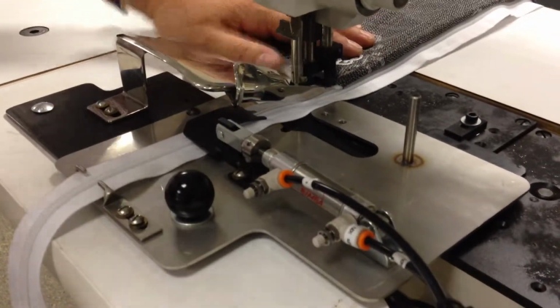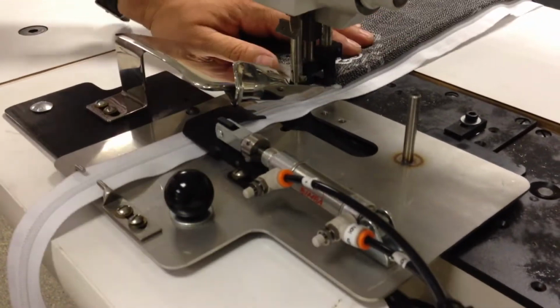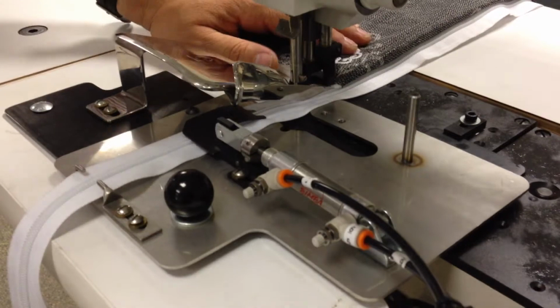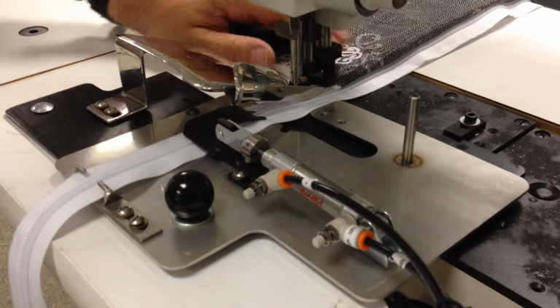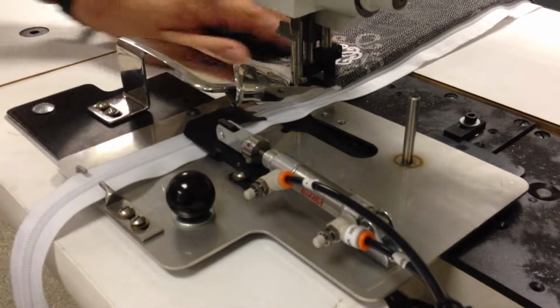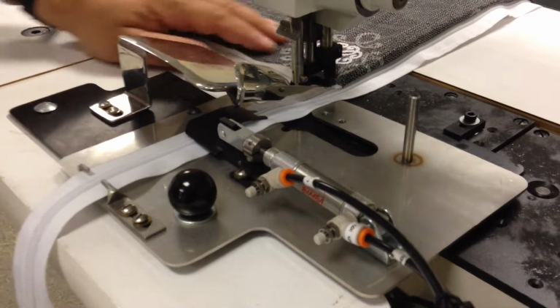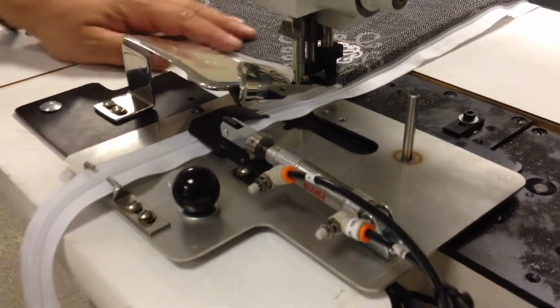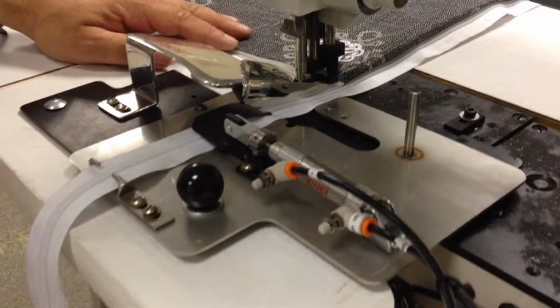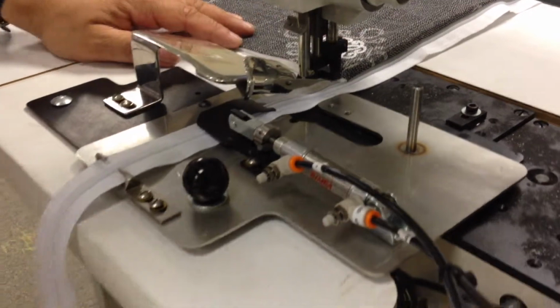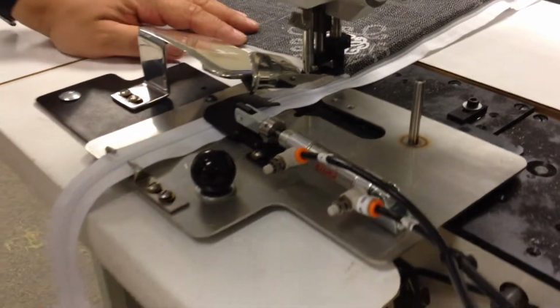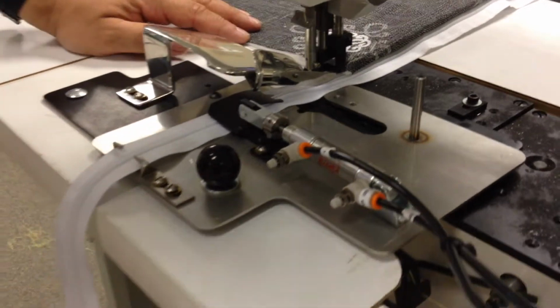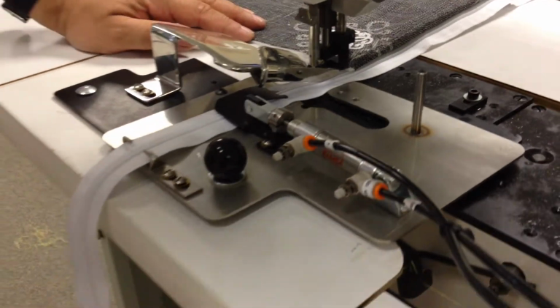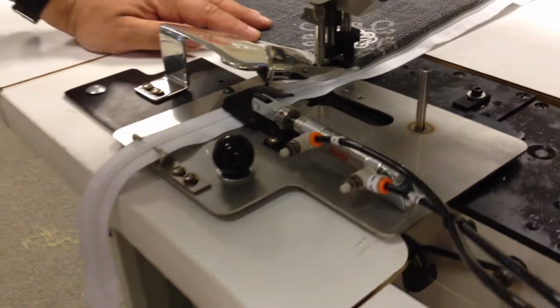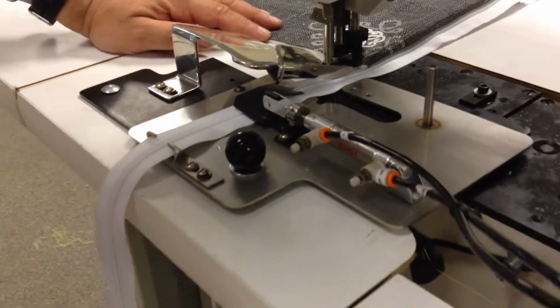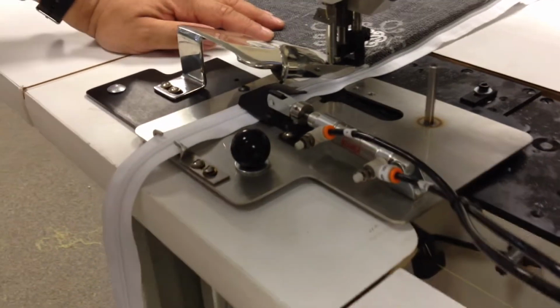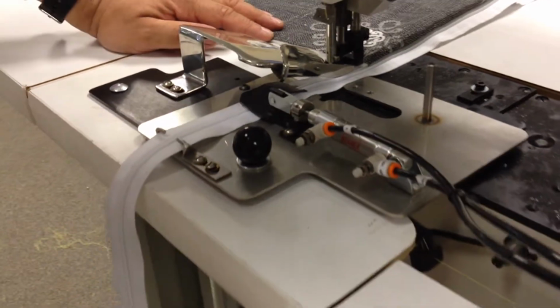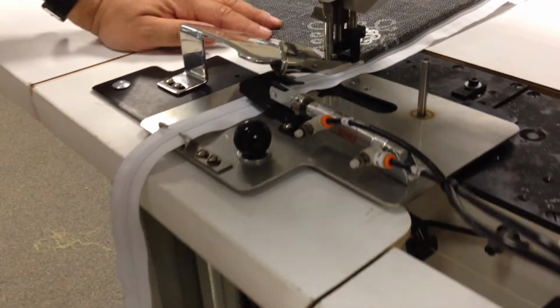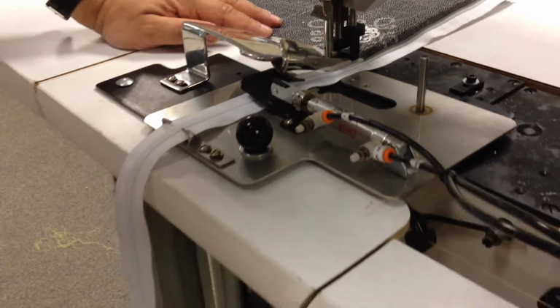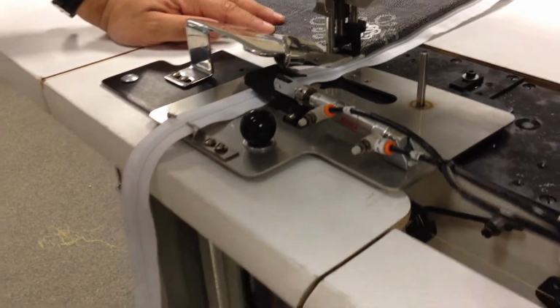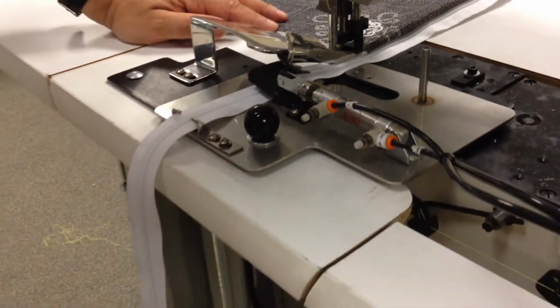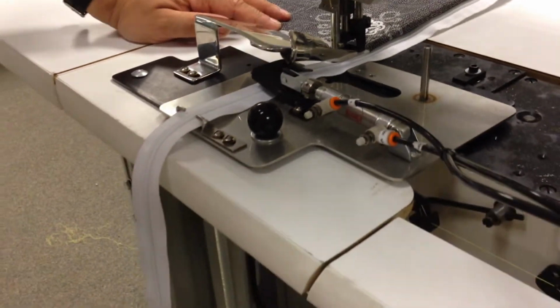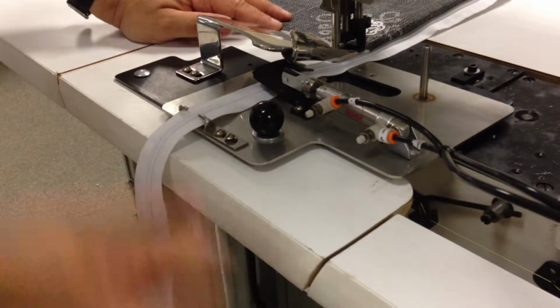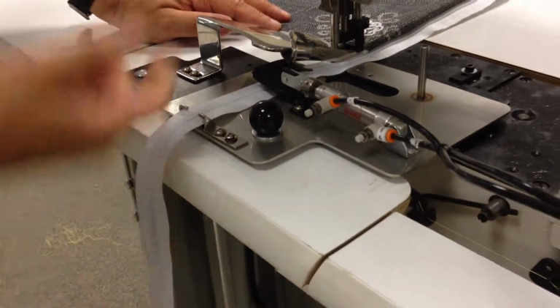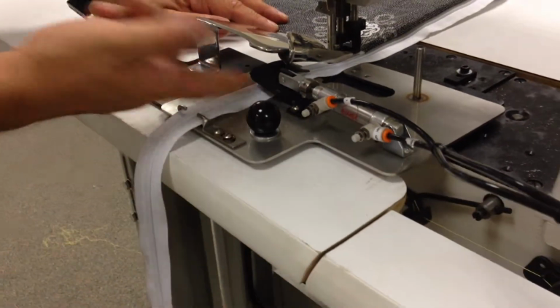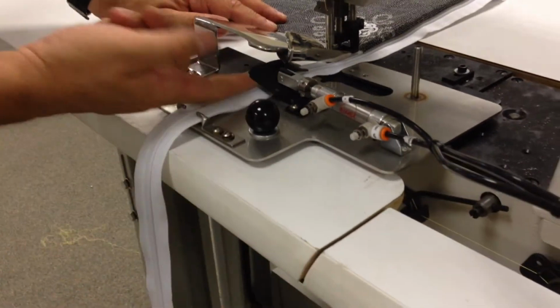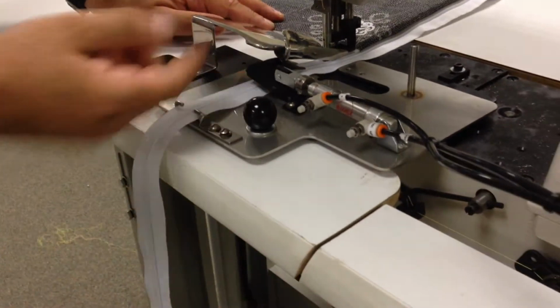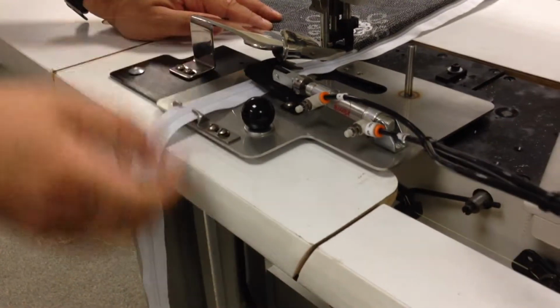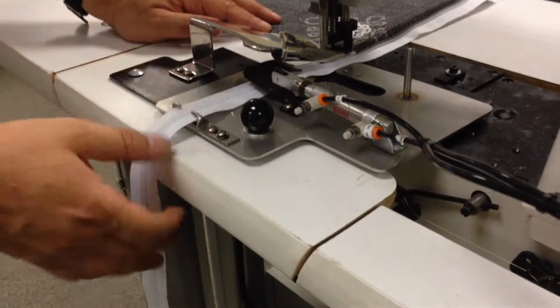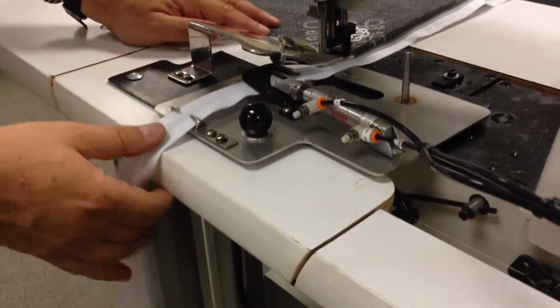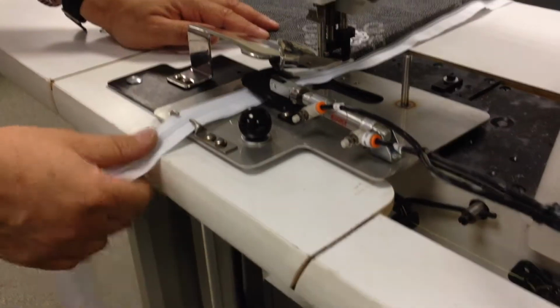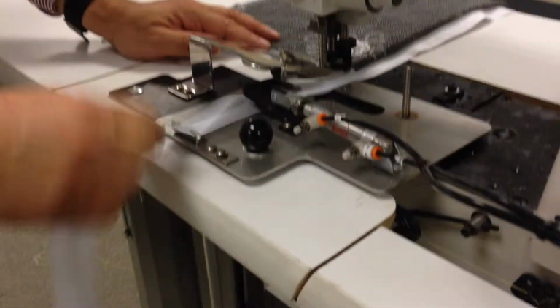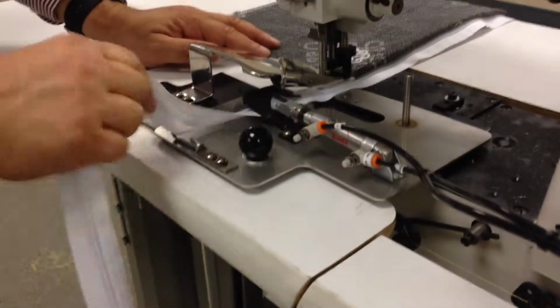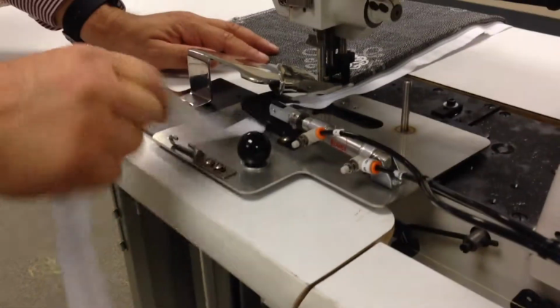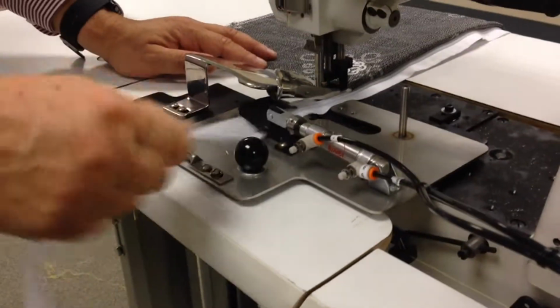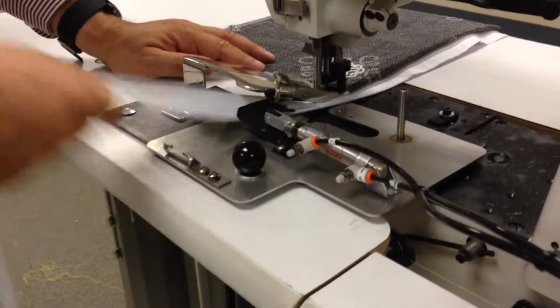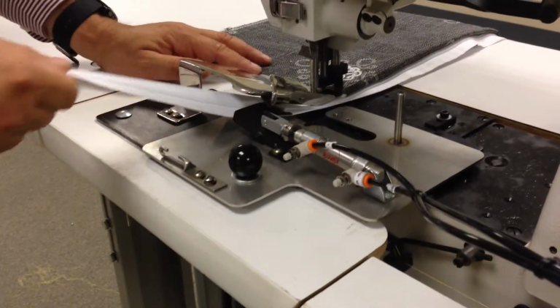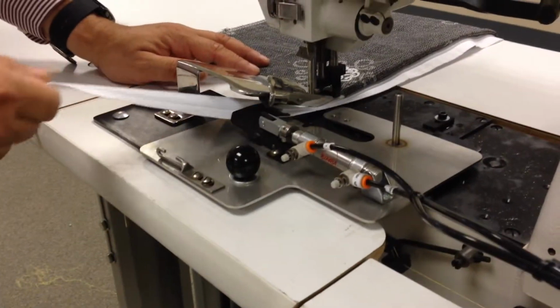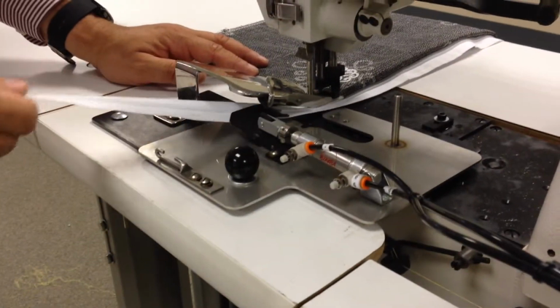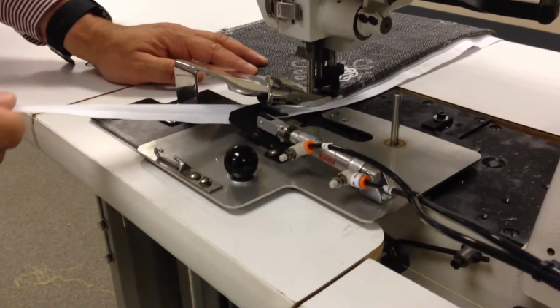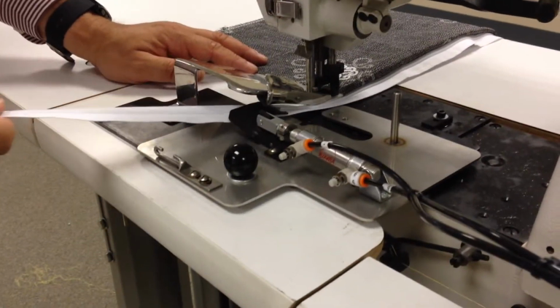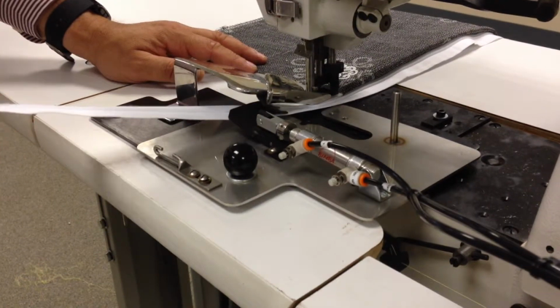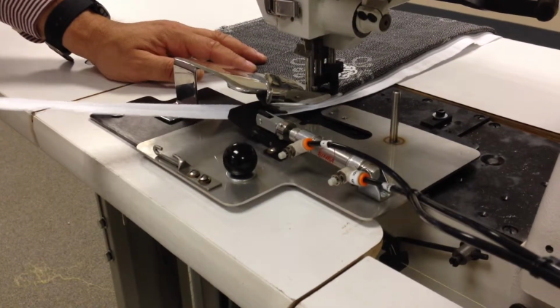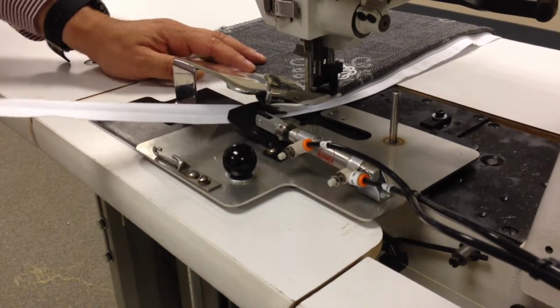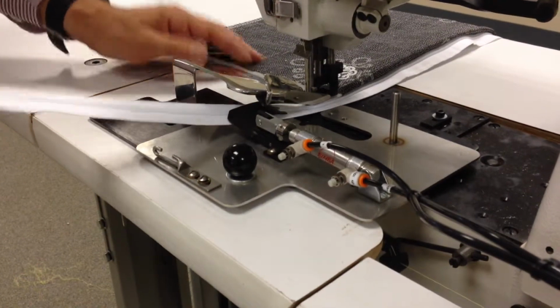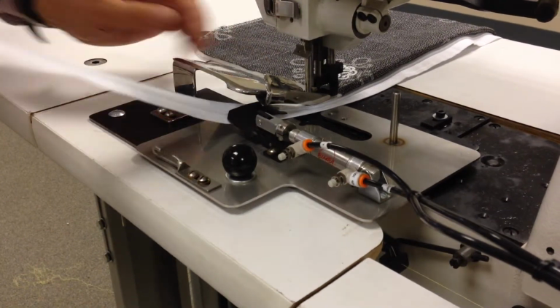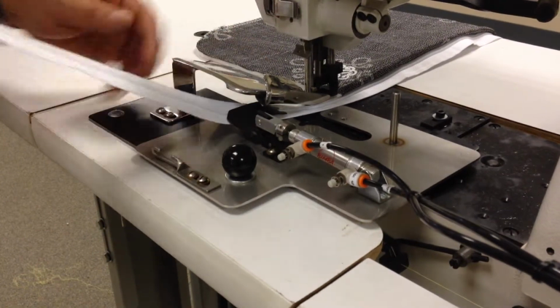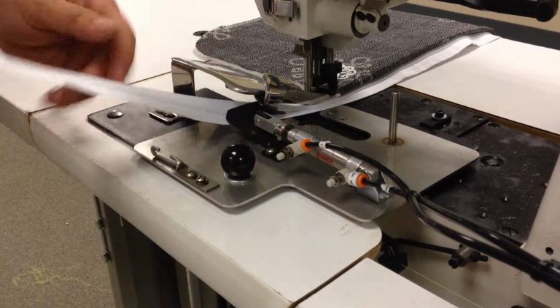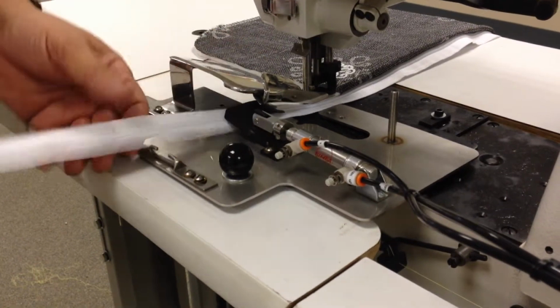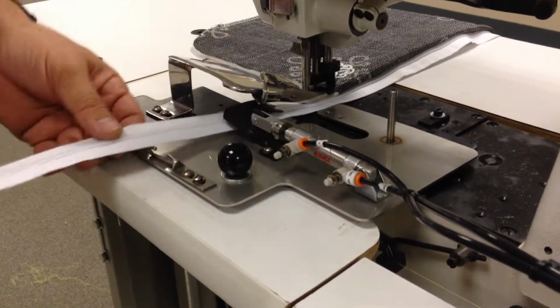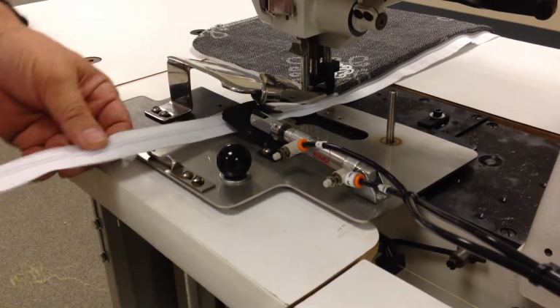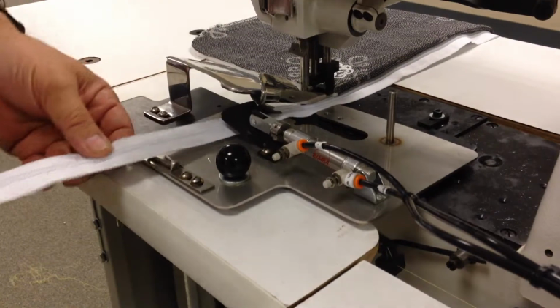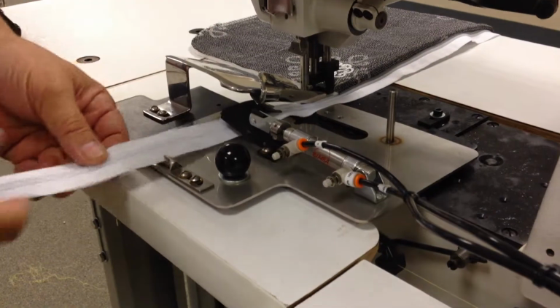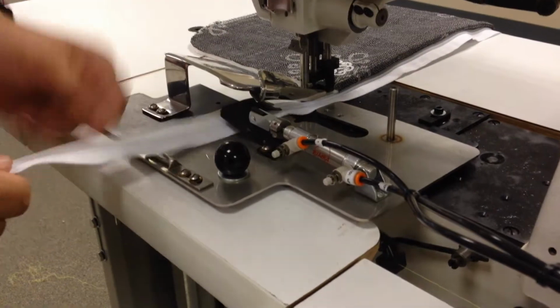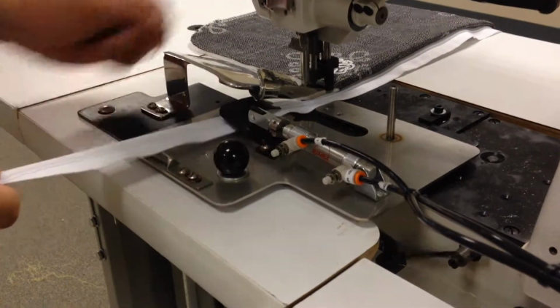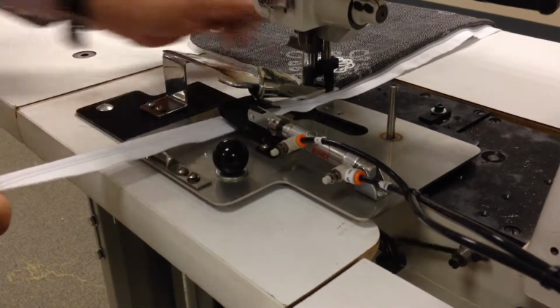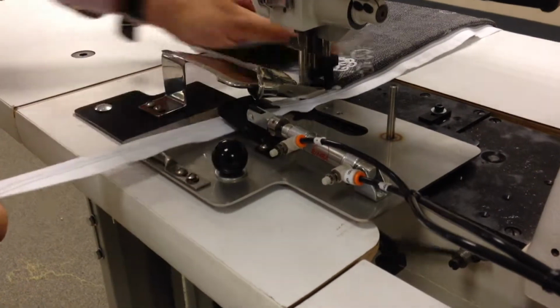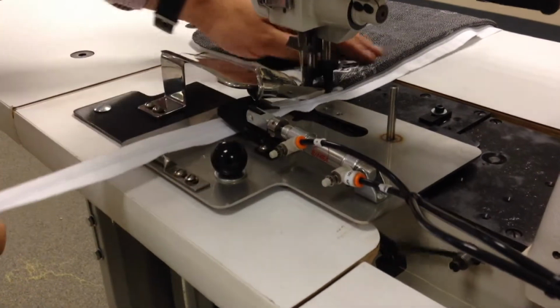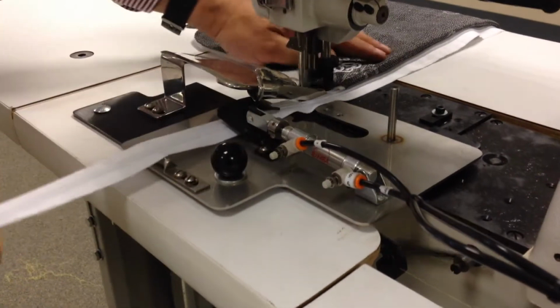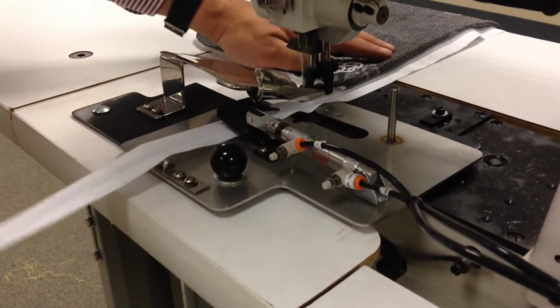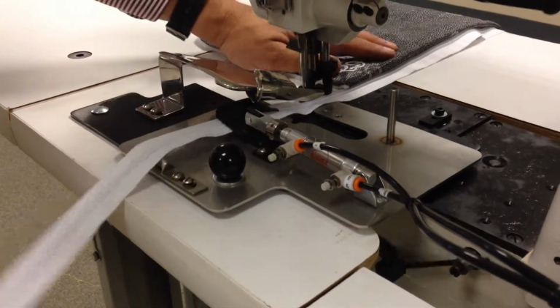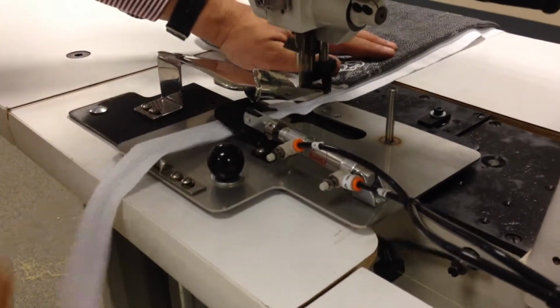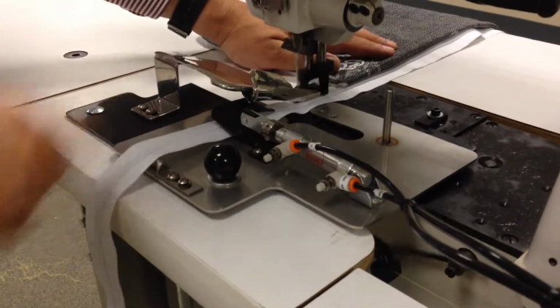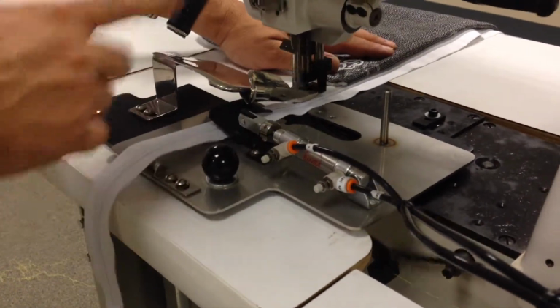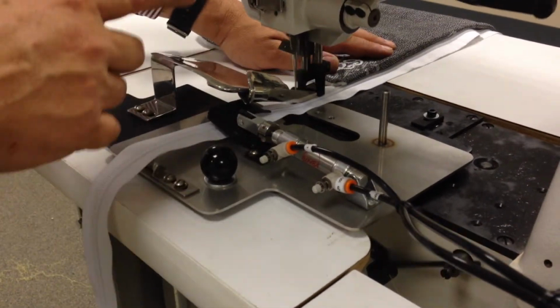When you finish, raise the zipper guide and take it out so that the slider can go all the way through.